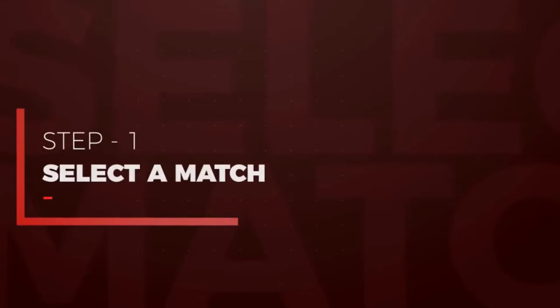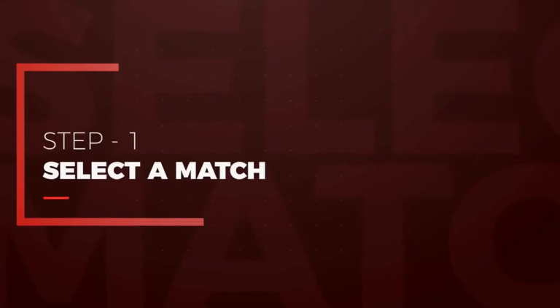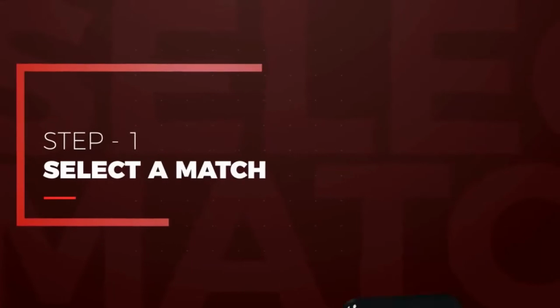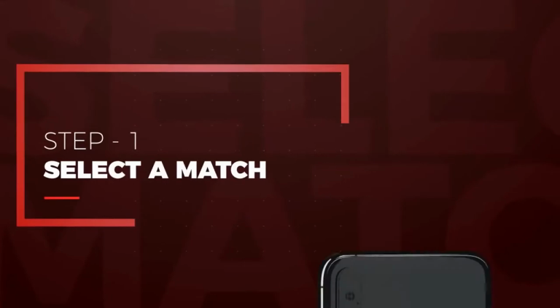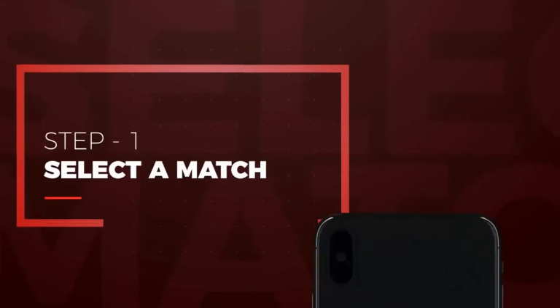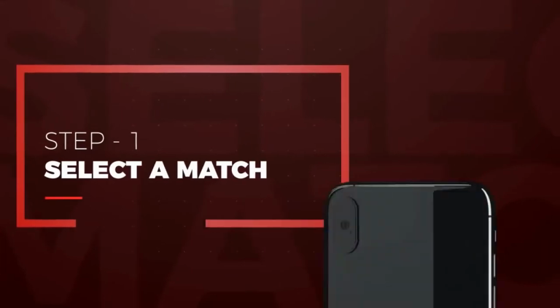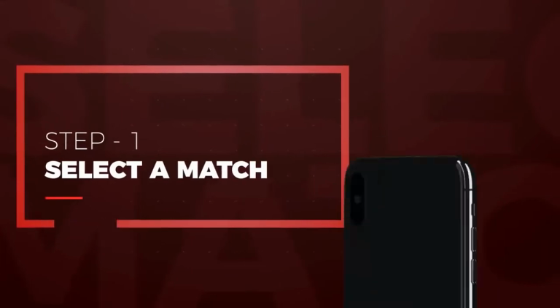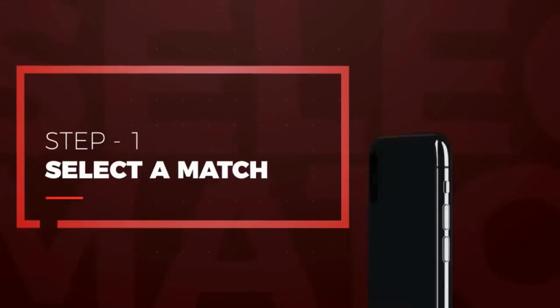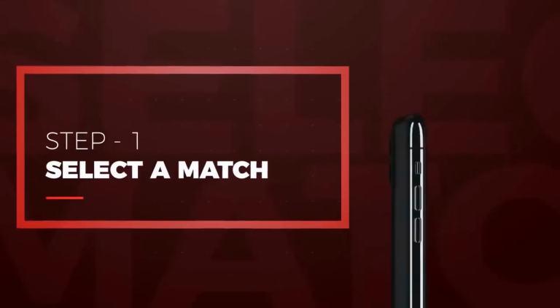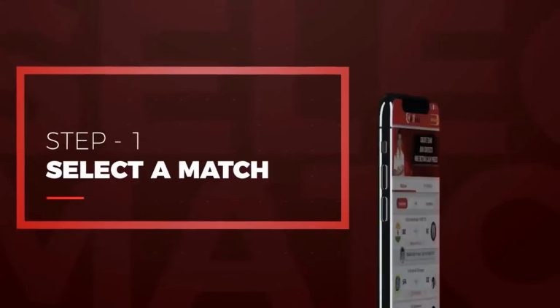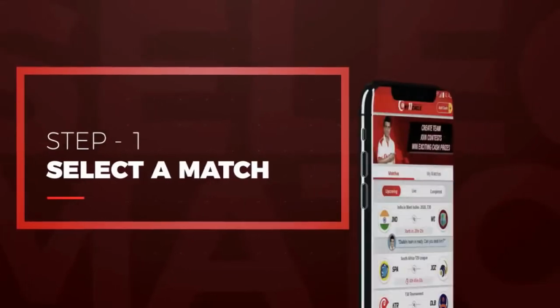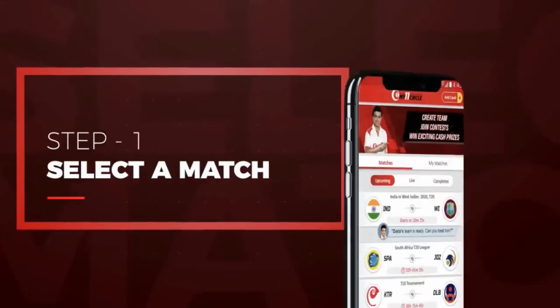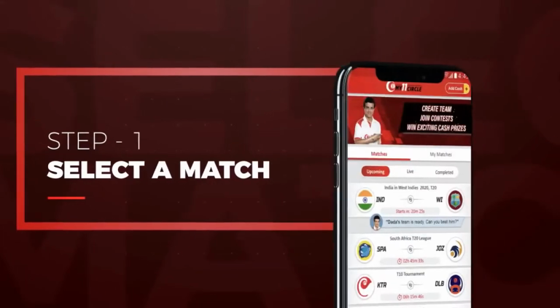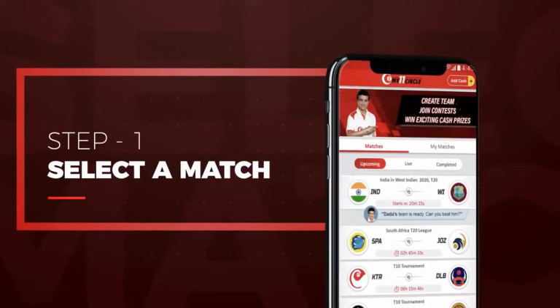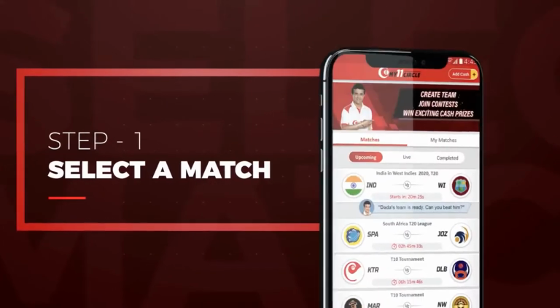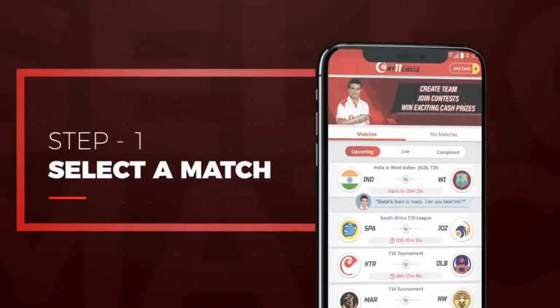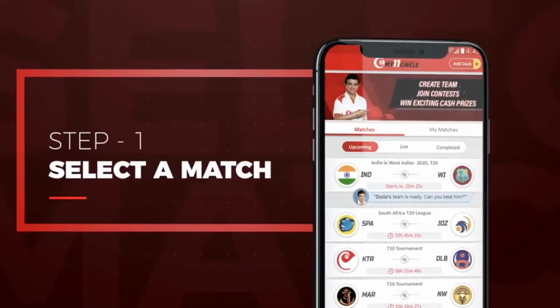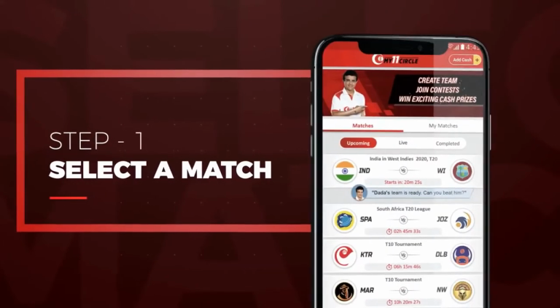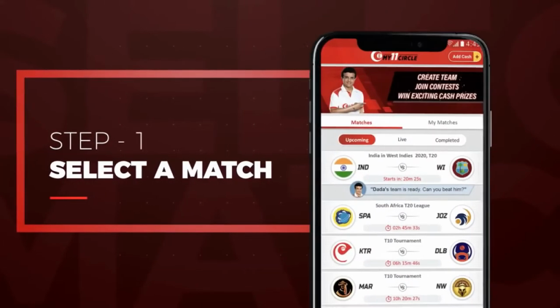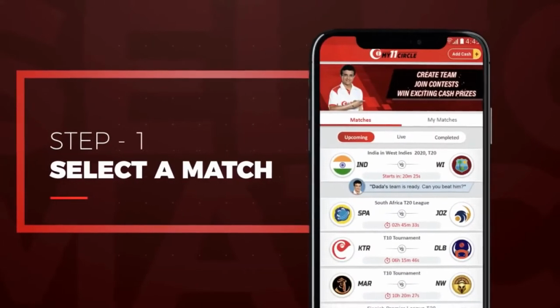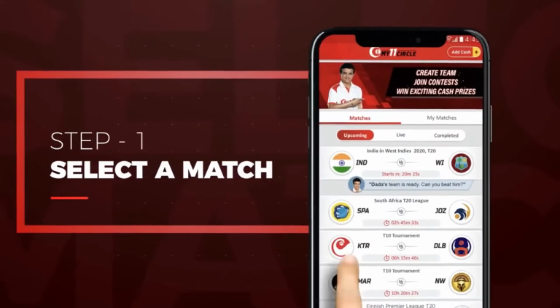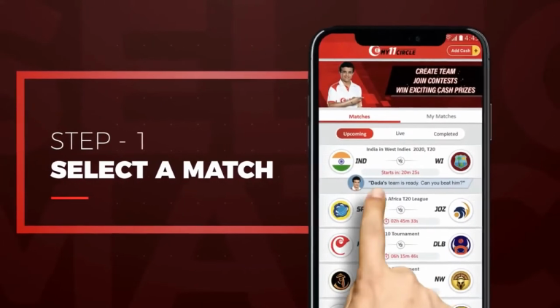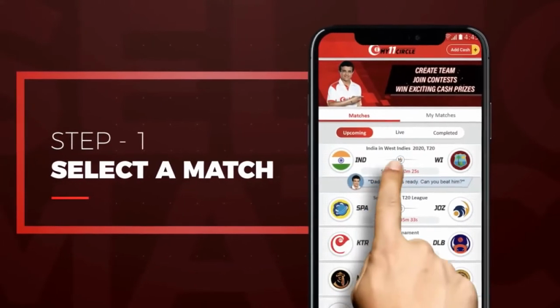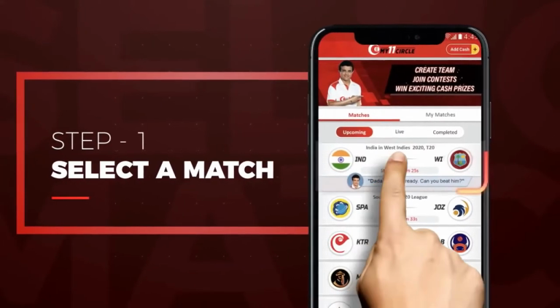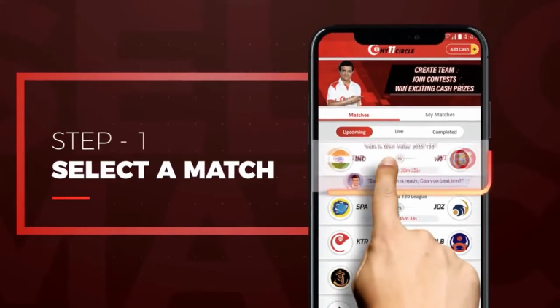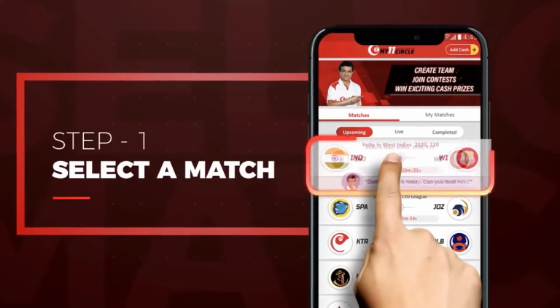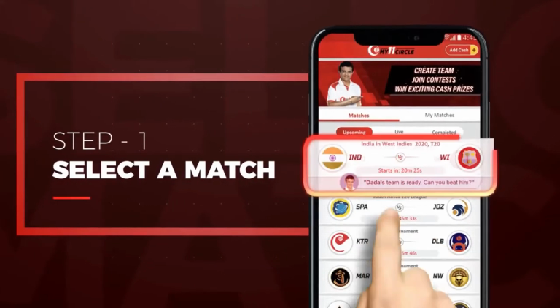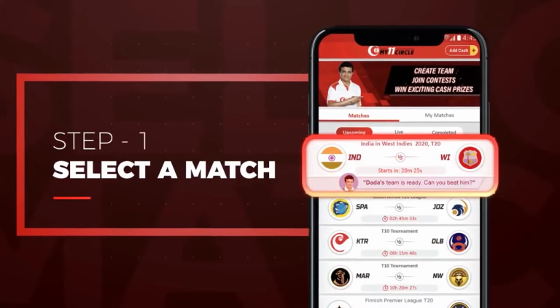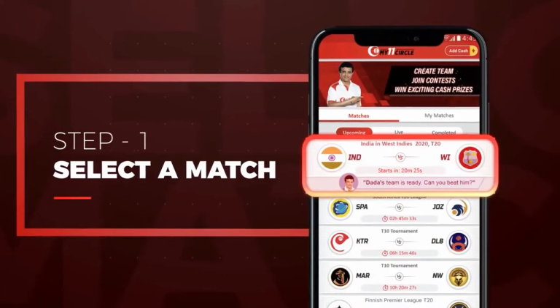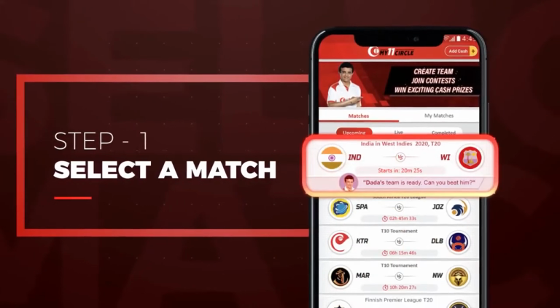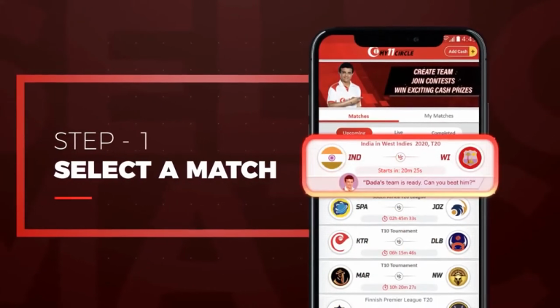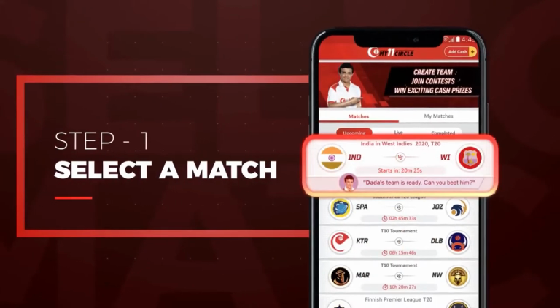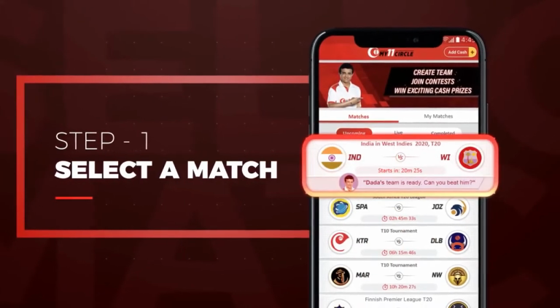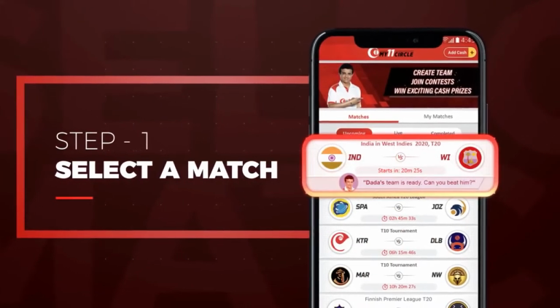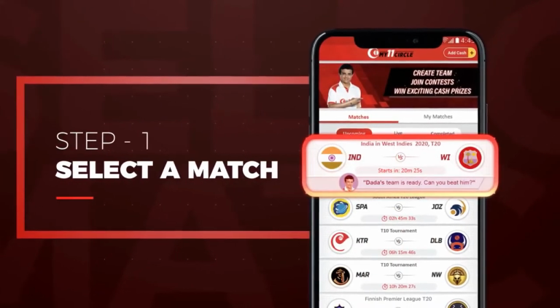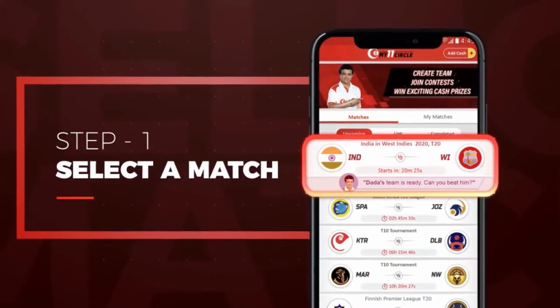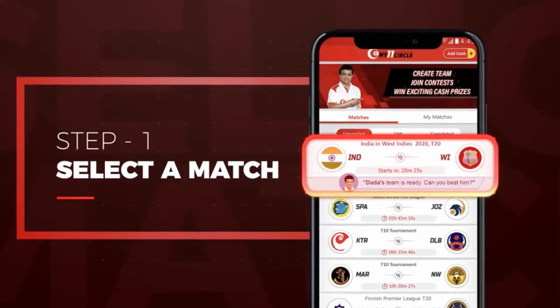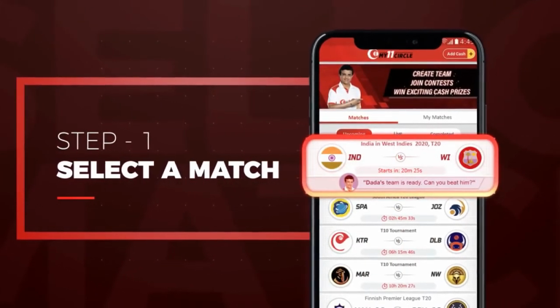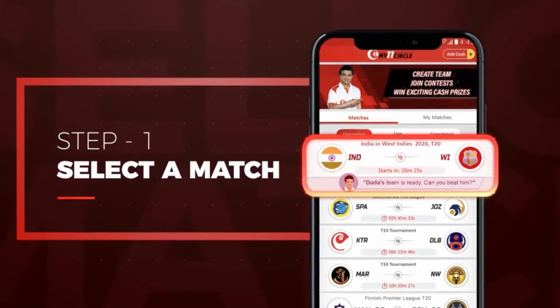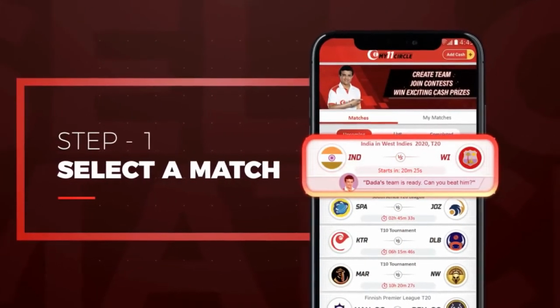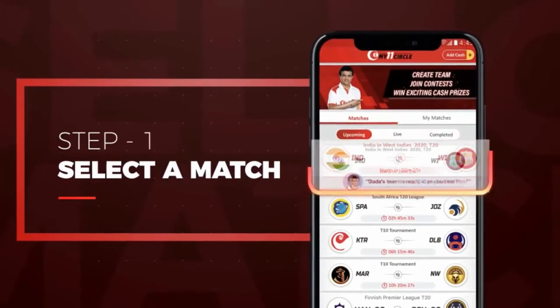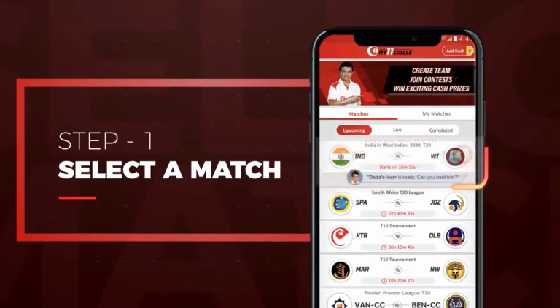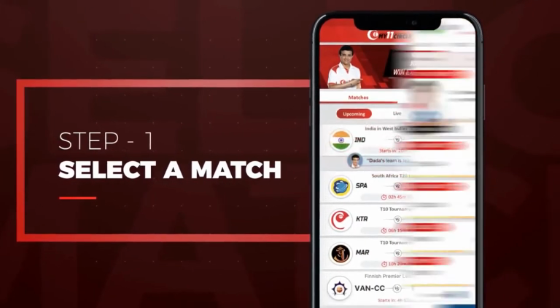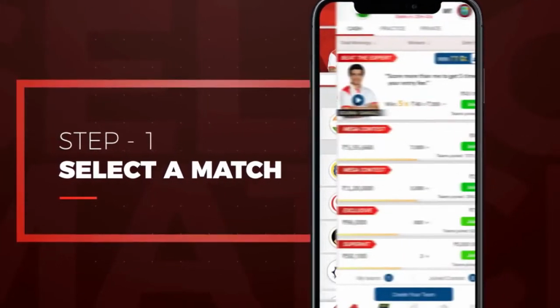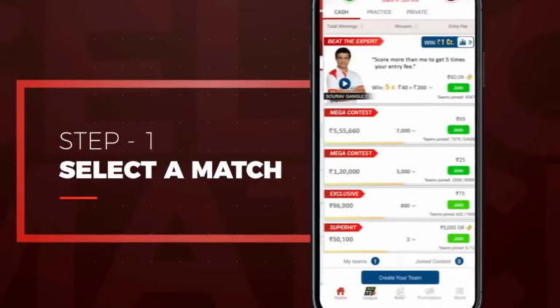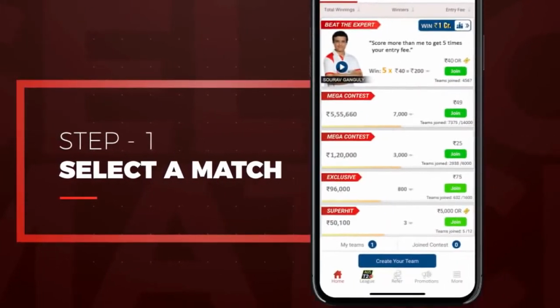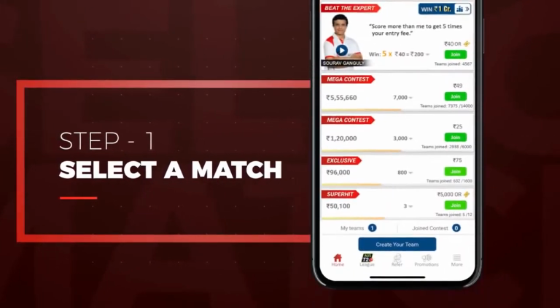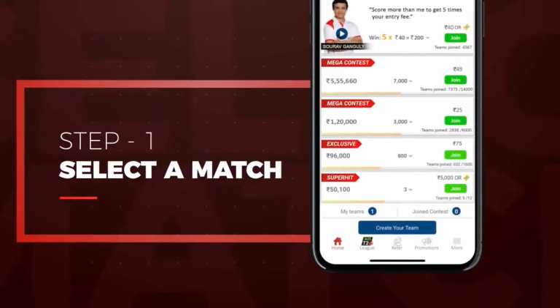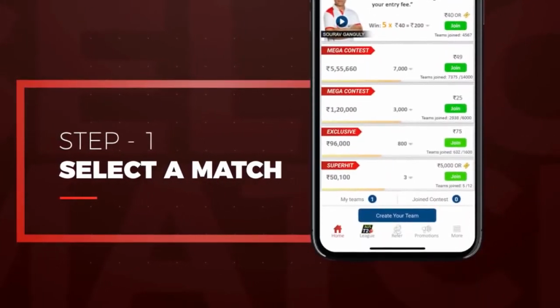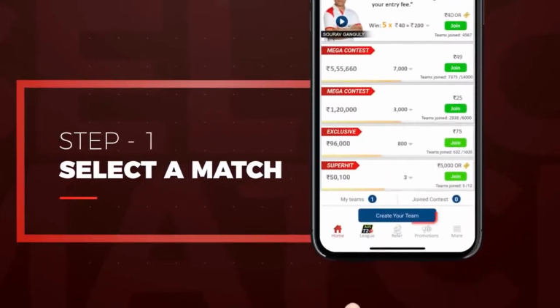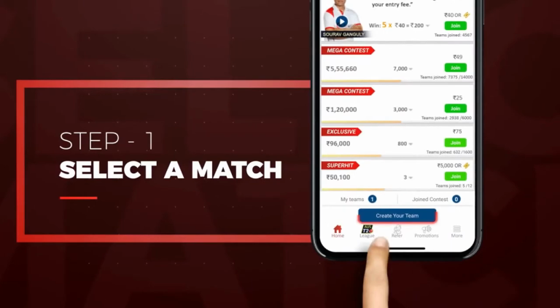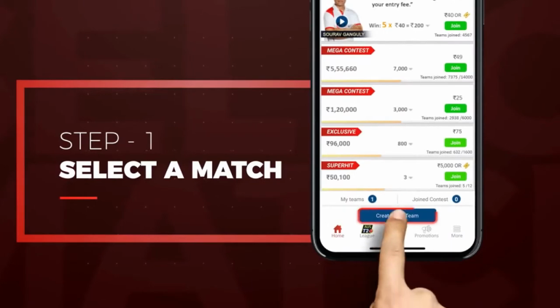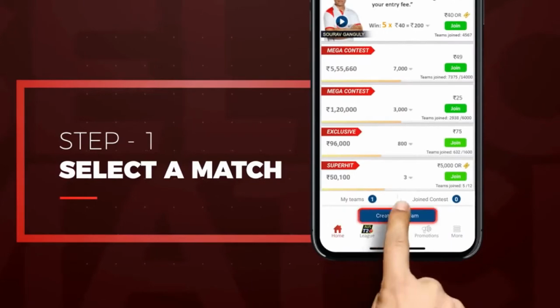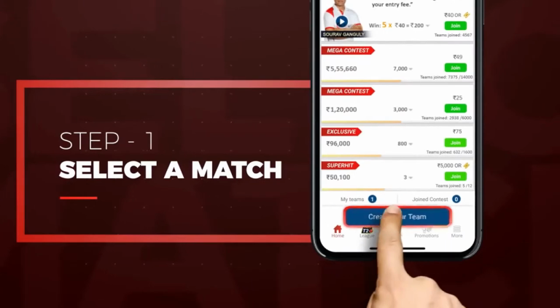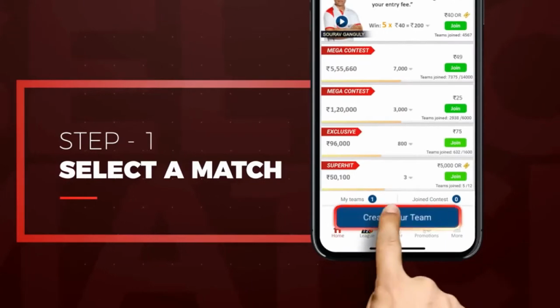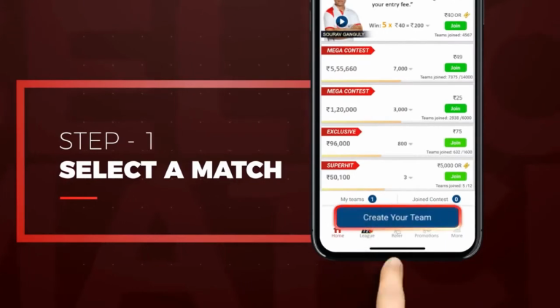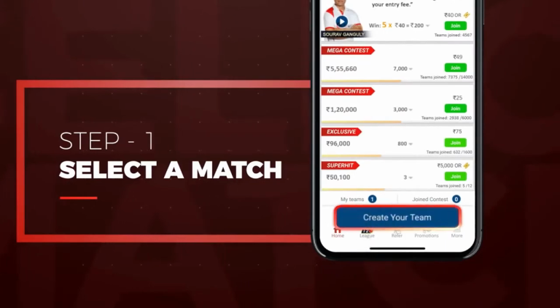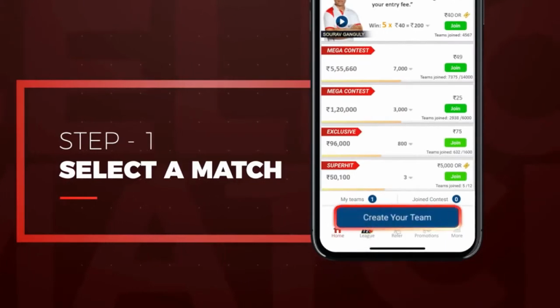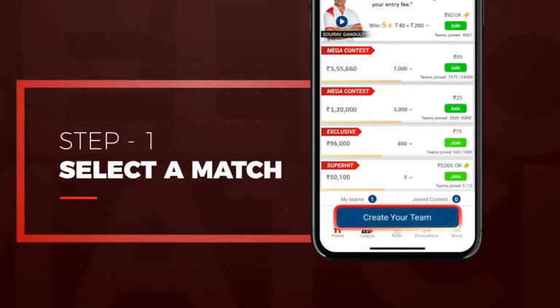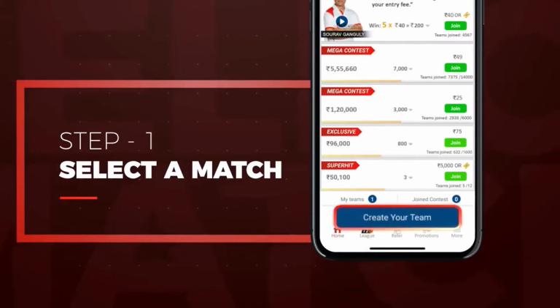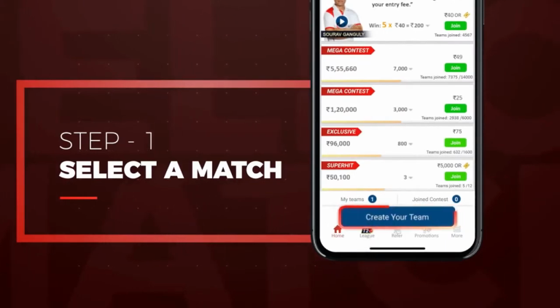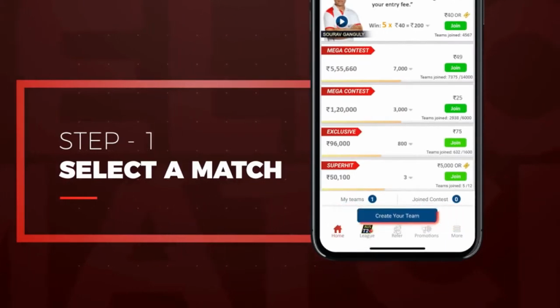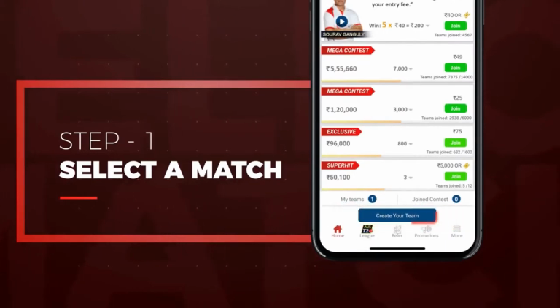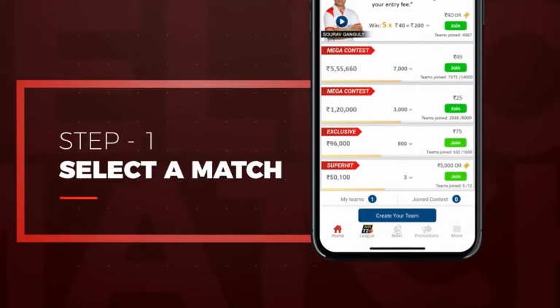Step 1: Select a match. Under the matches tab, choose the match you want to play and create your fantasy team.